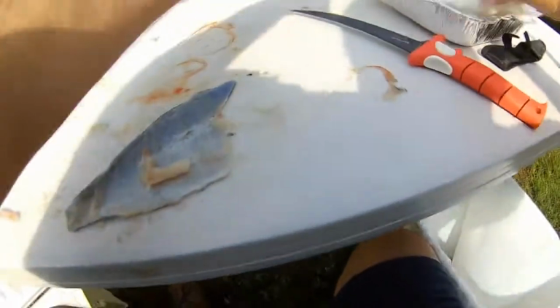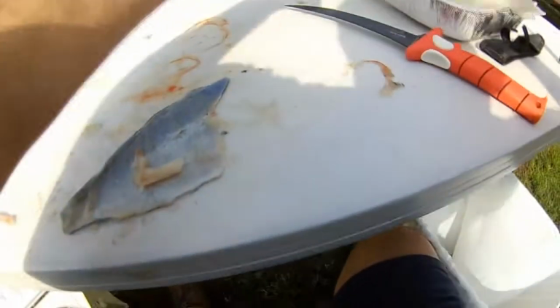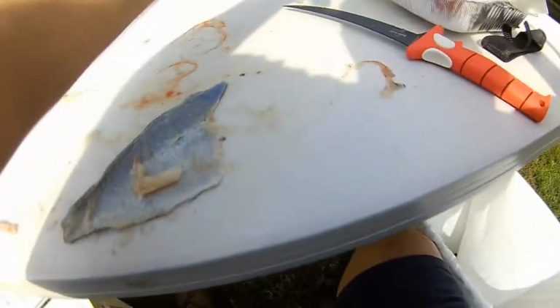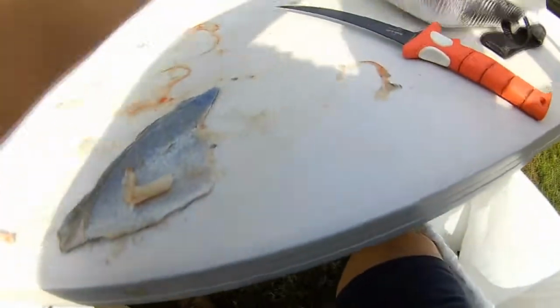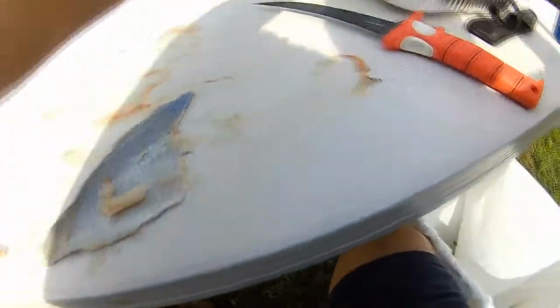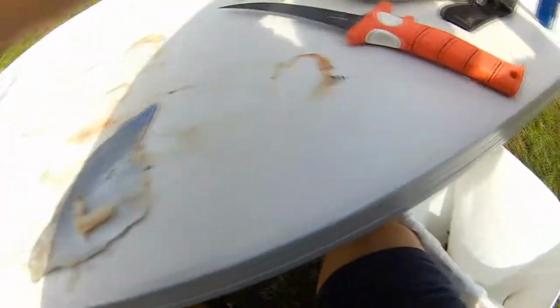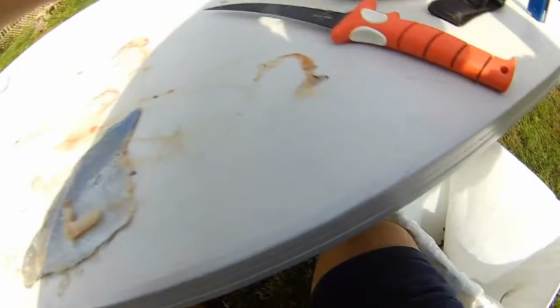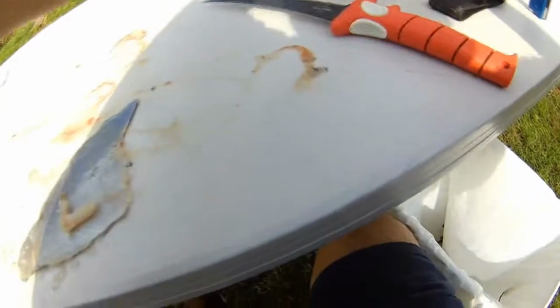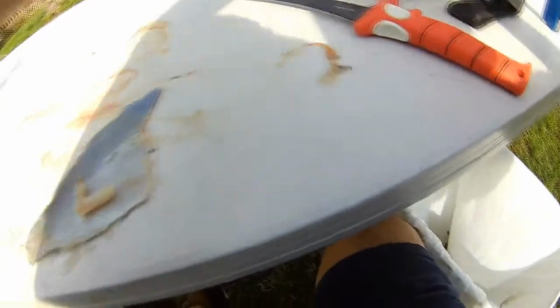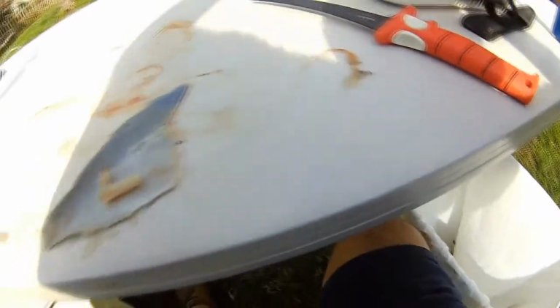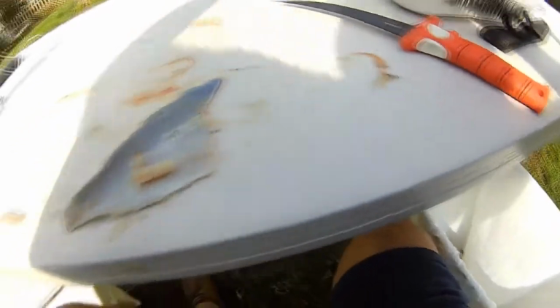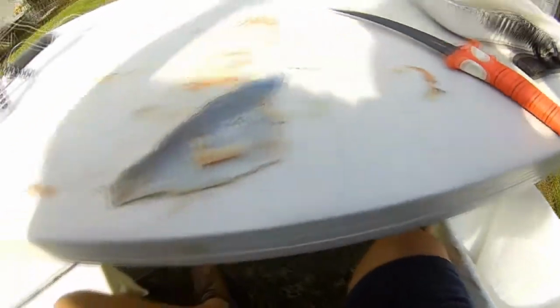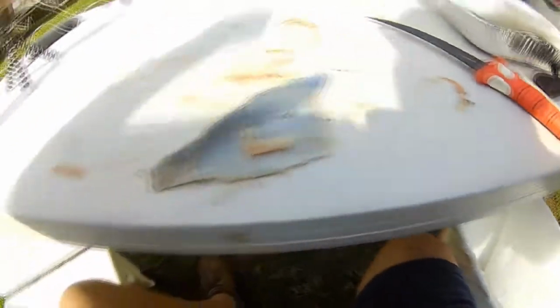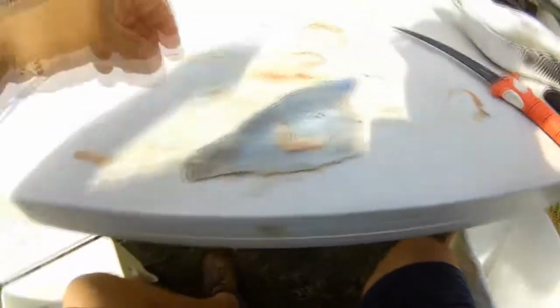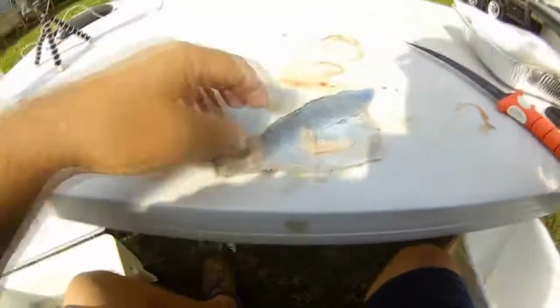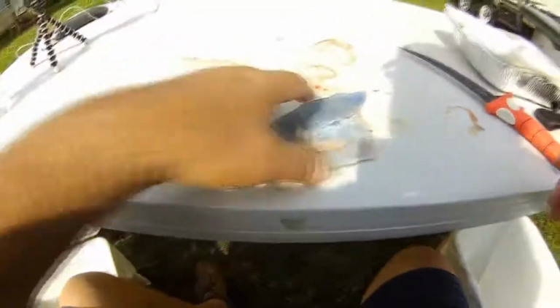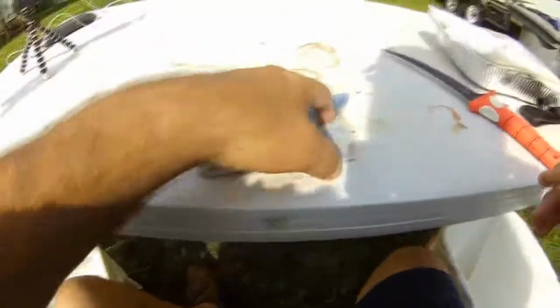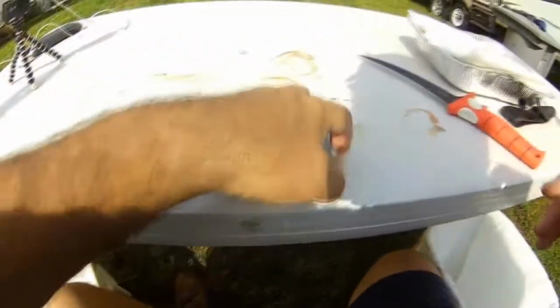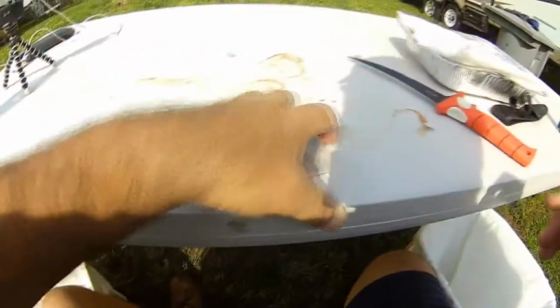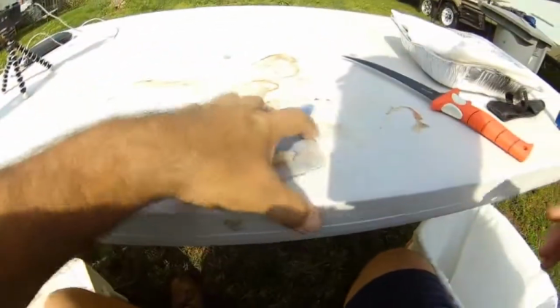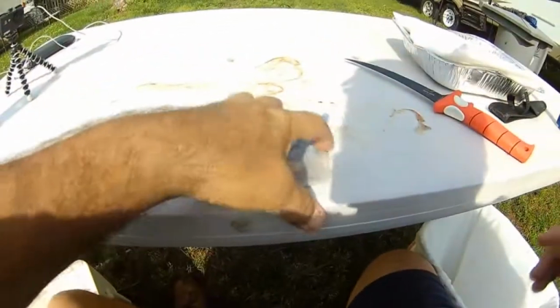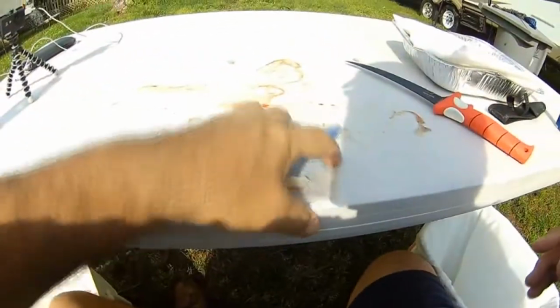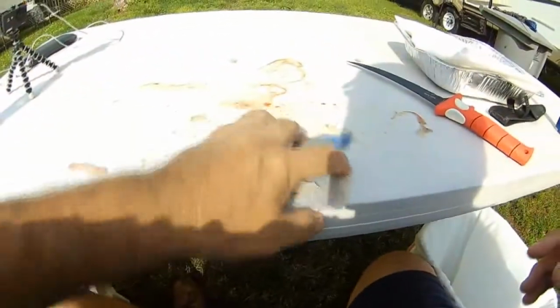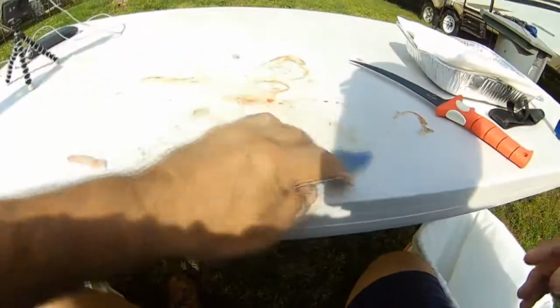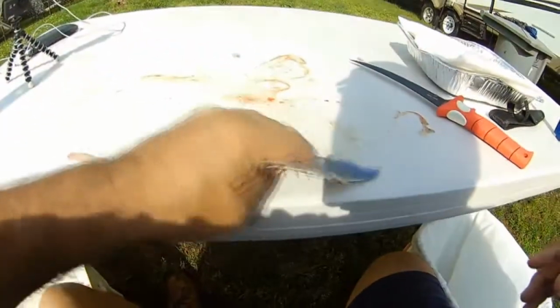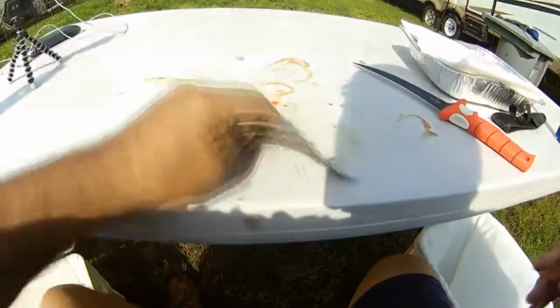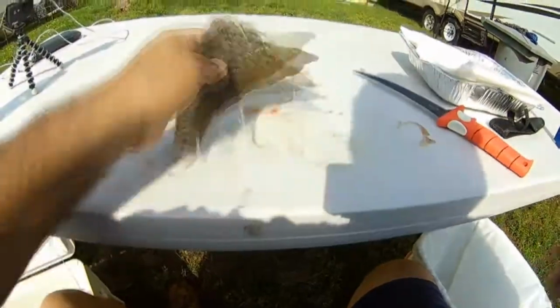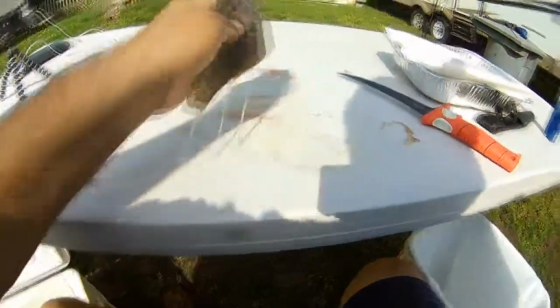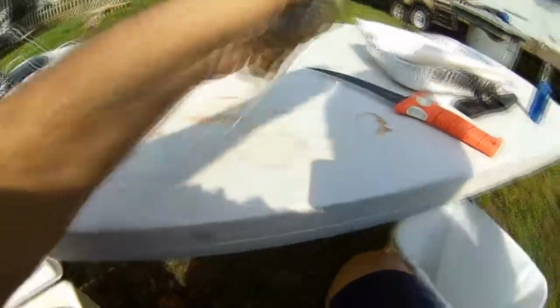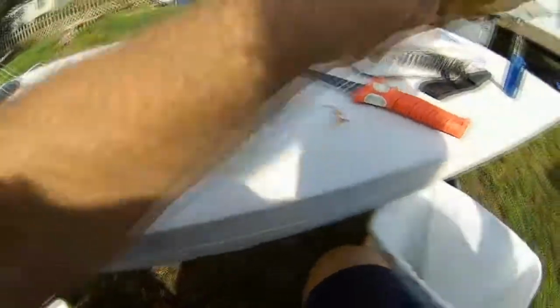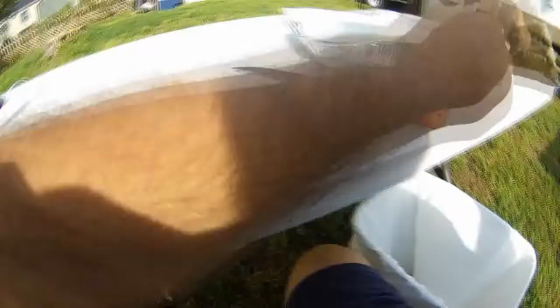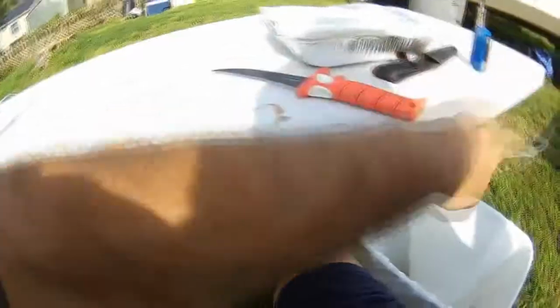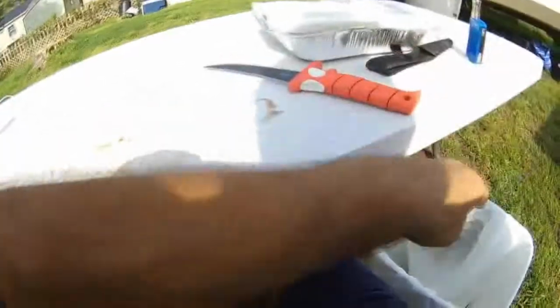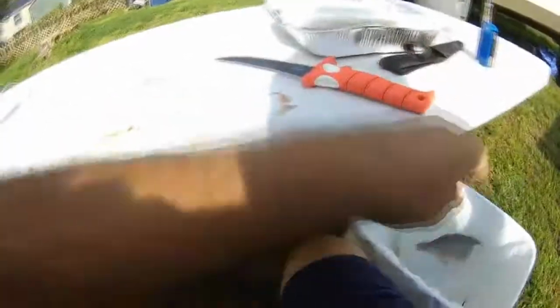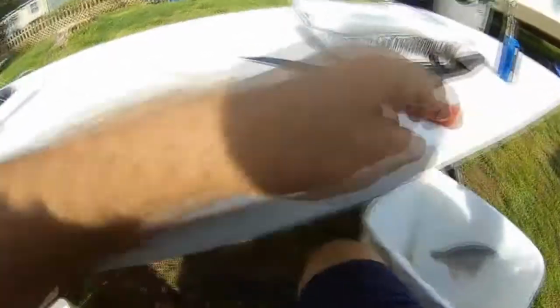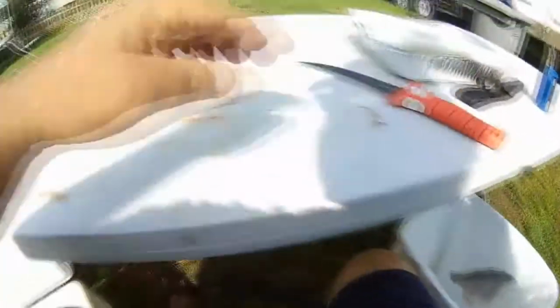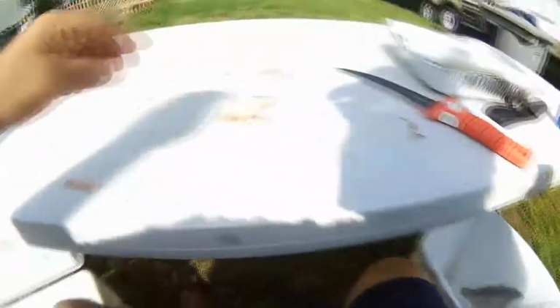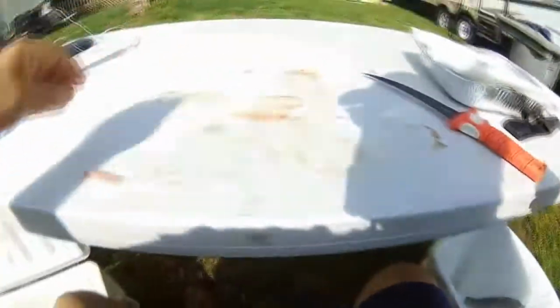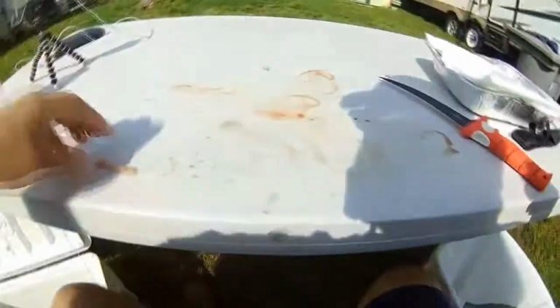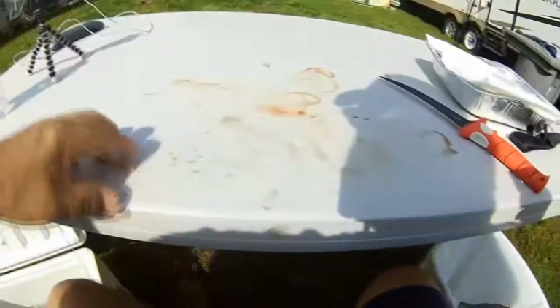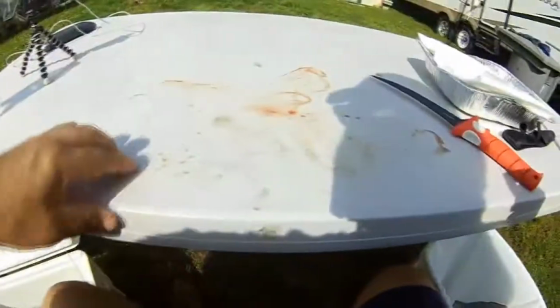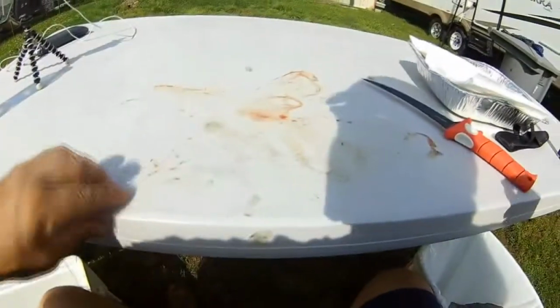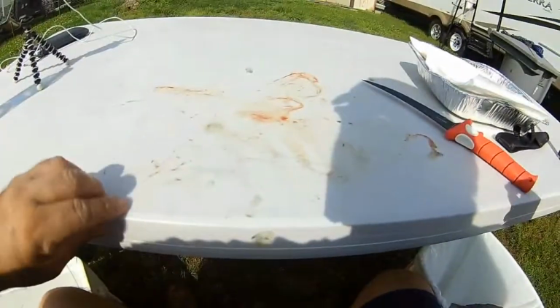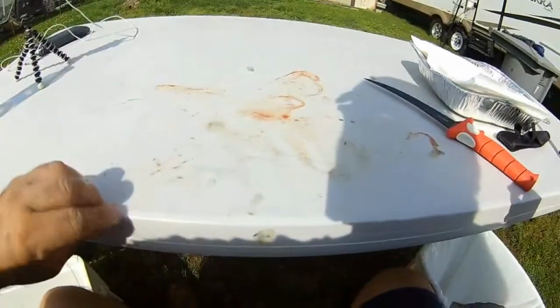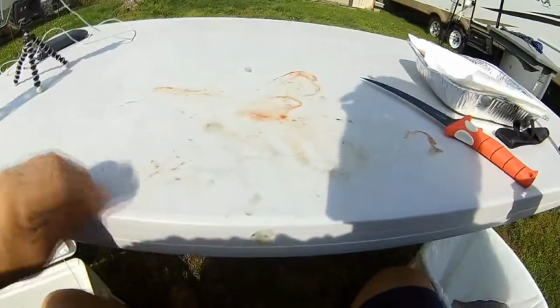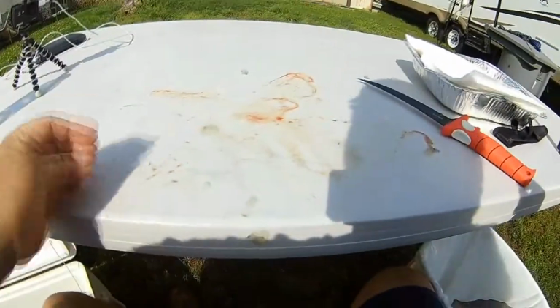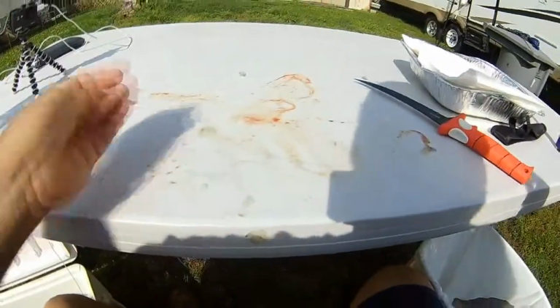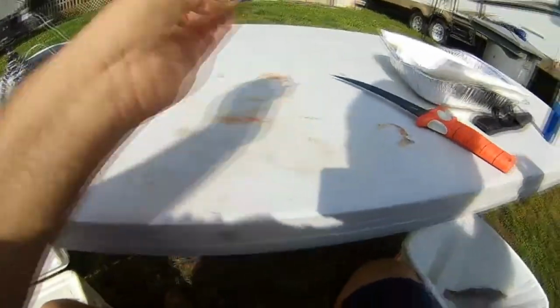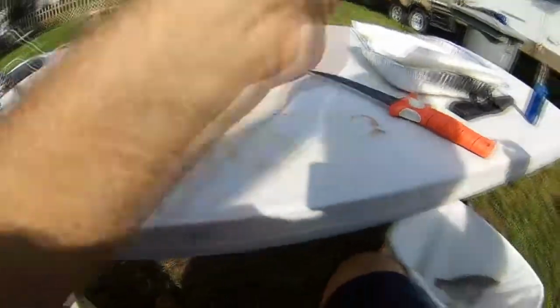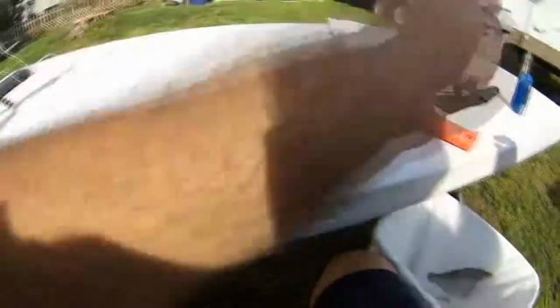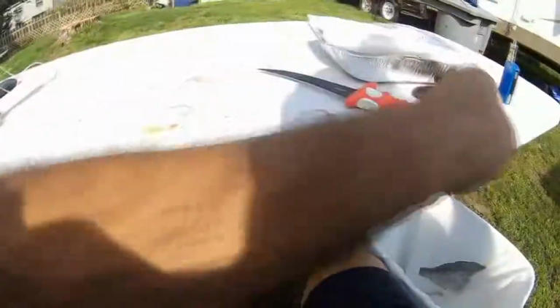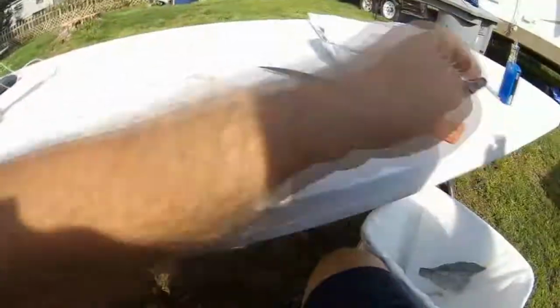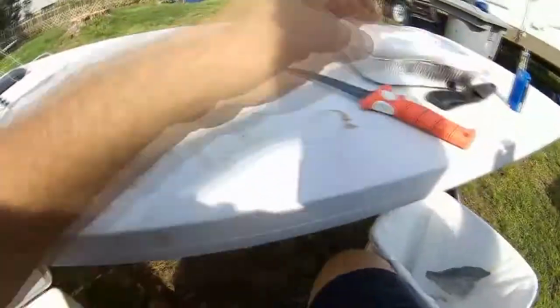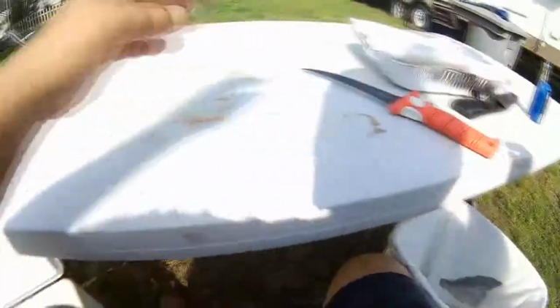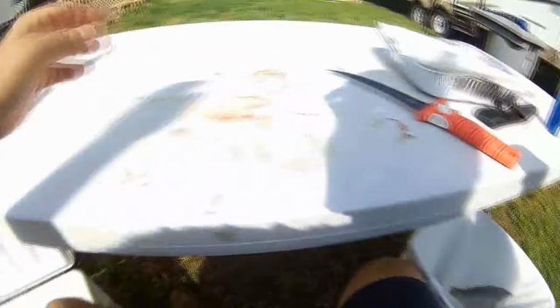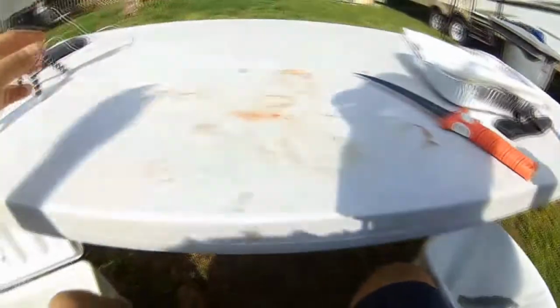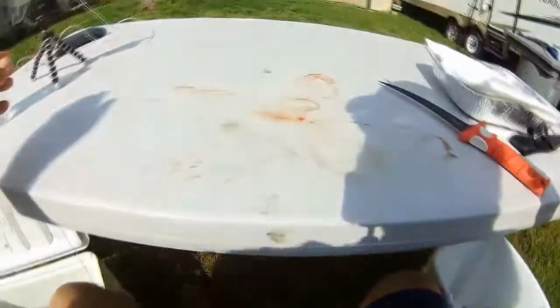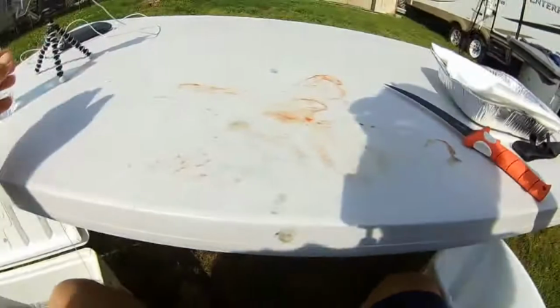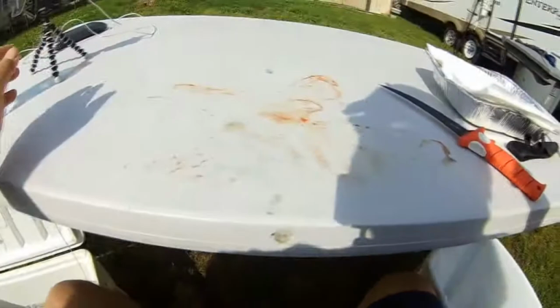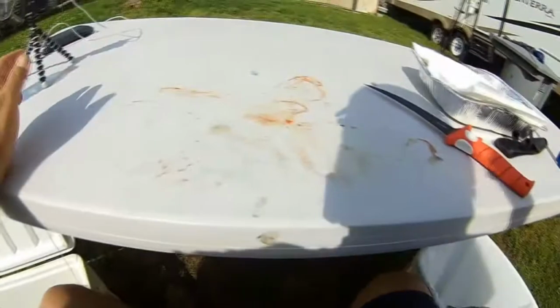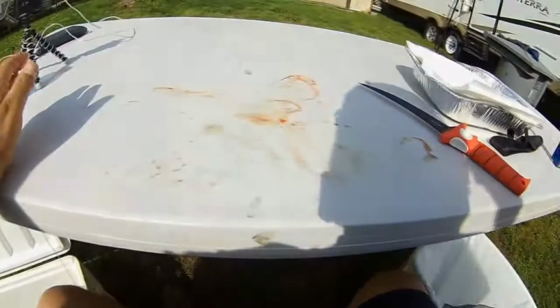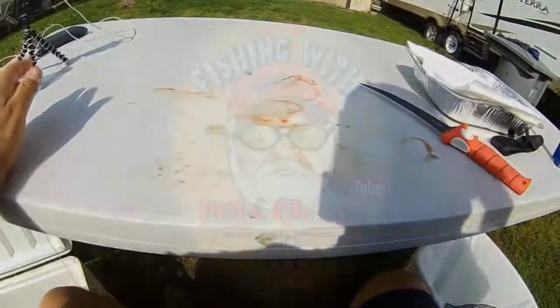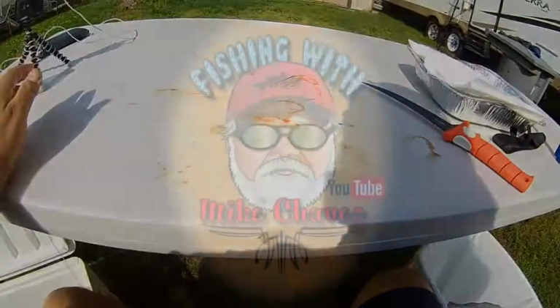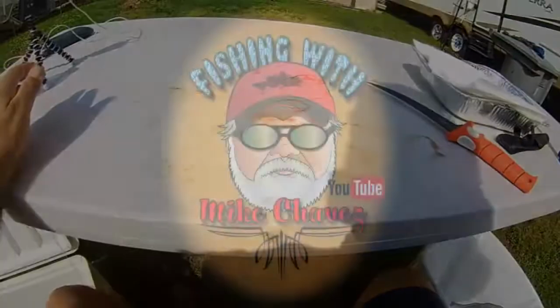All right, I'll fillet the rest of these fish up, take them on in and cook them up. See you in a little bit.